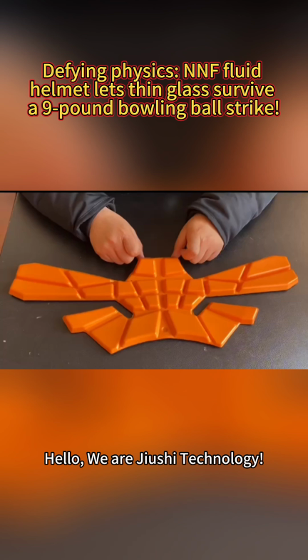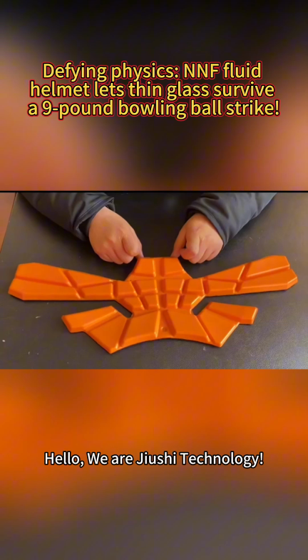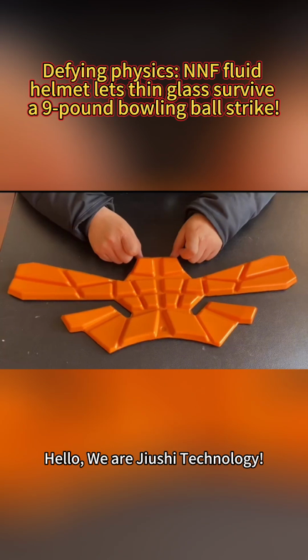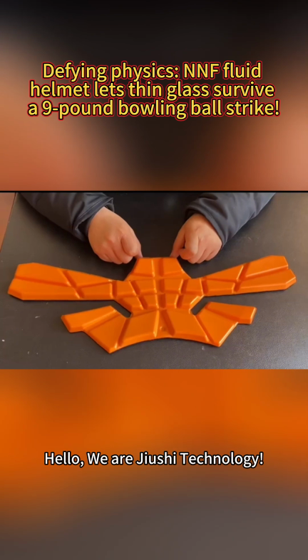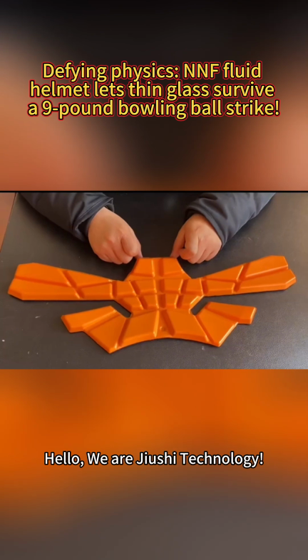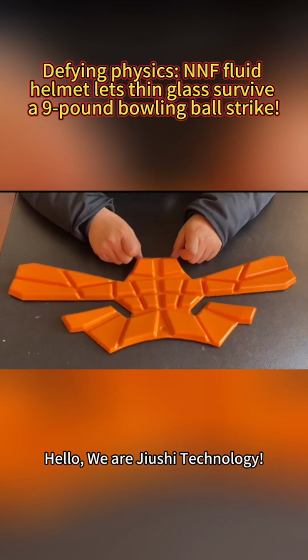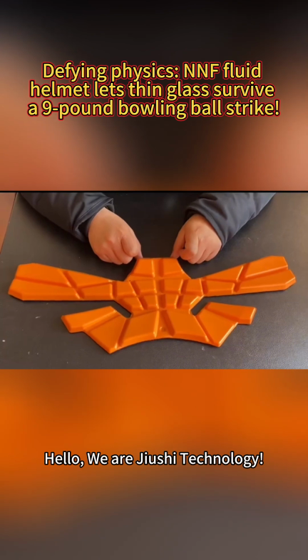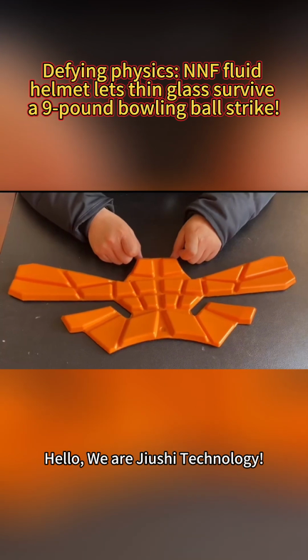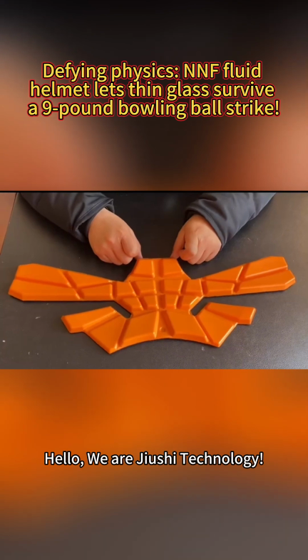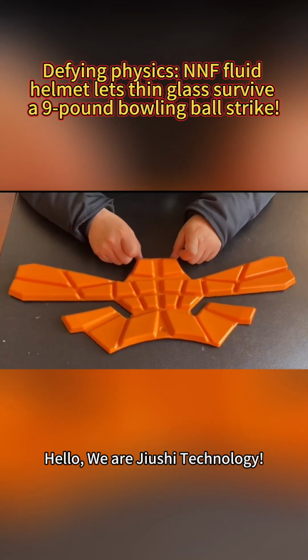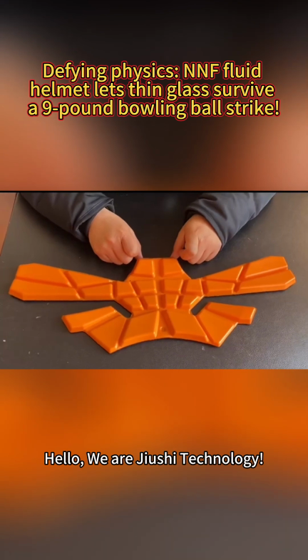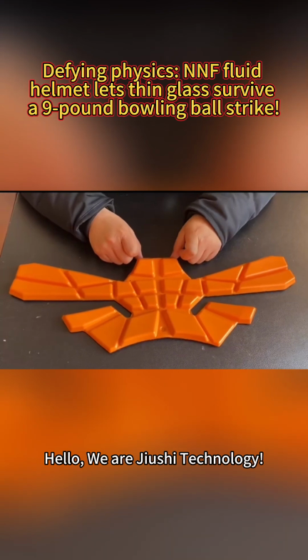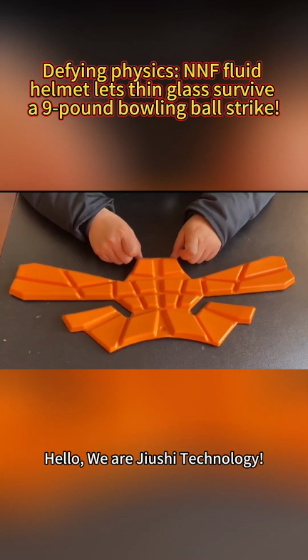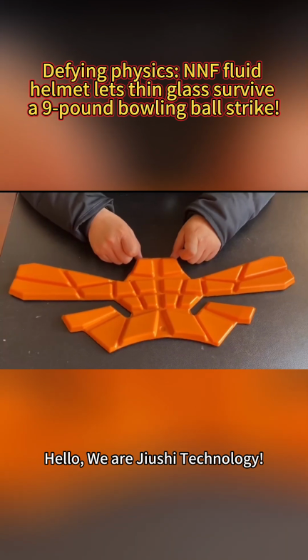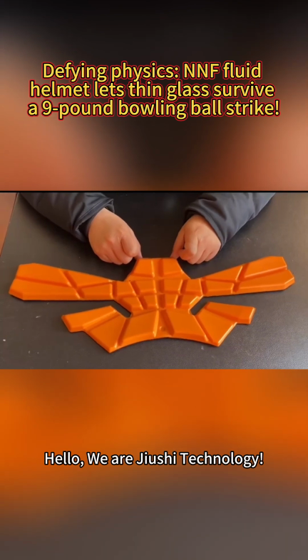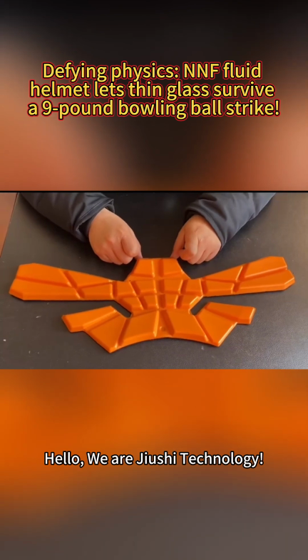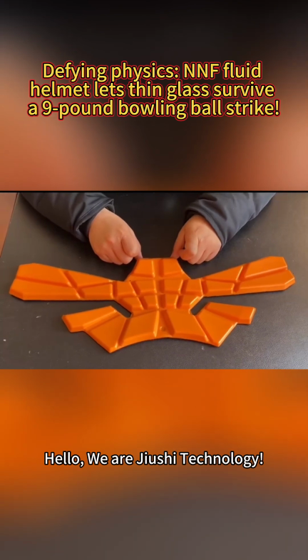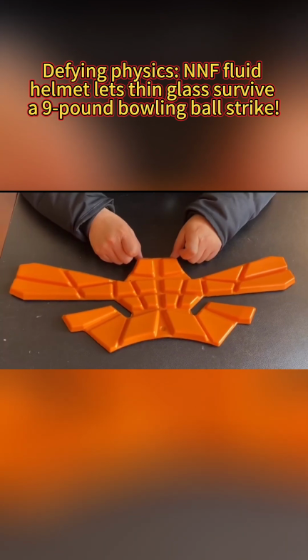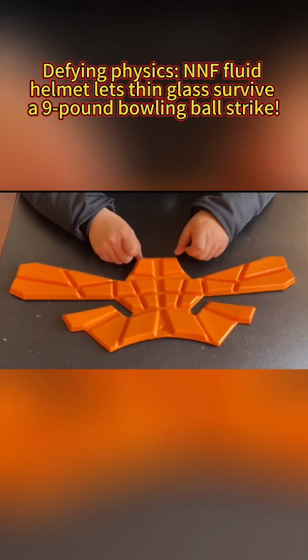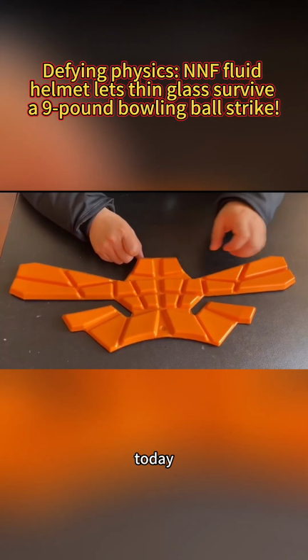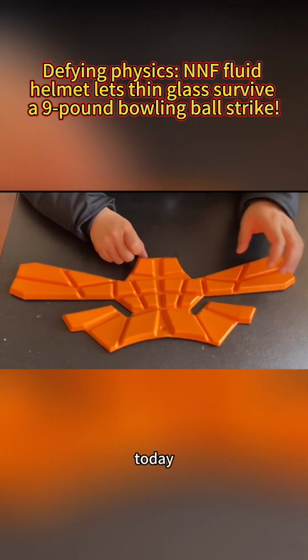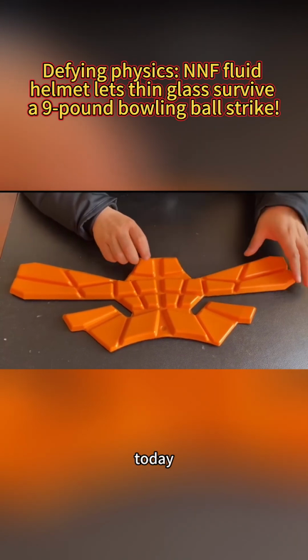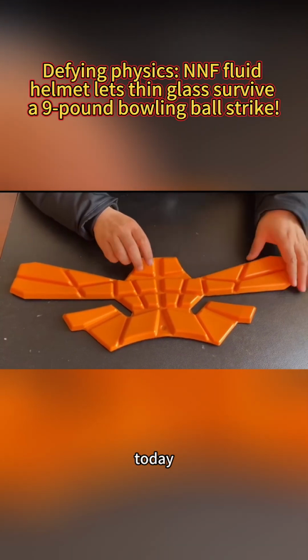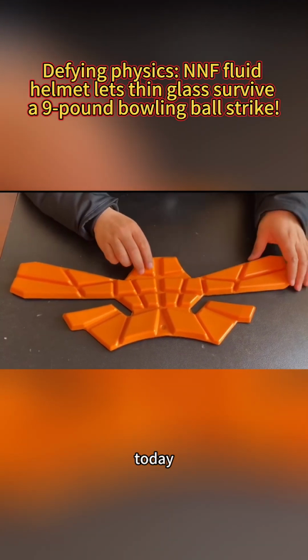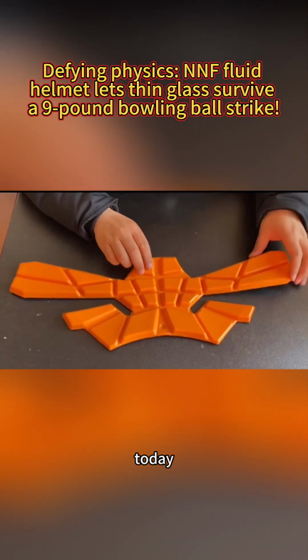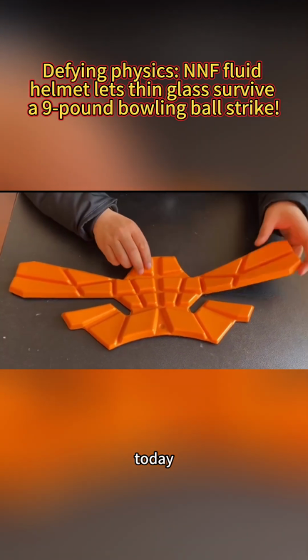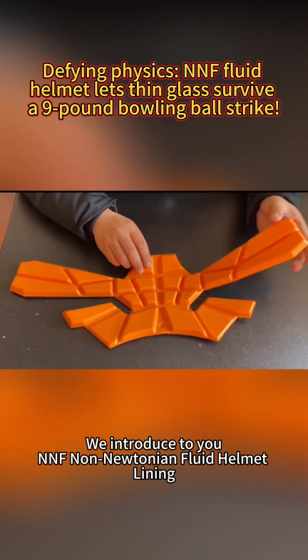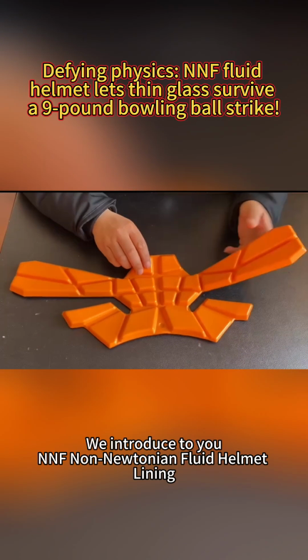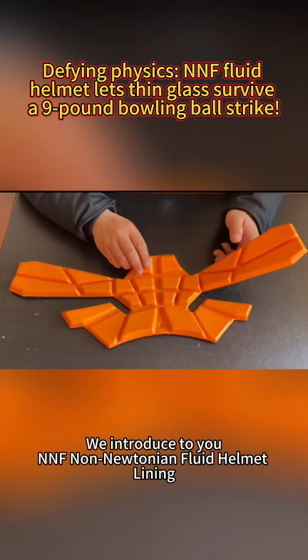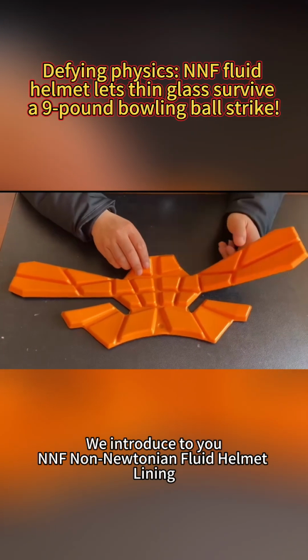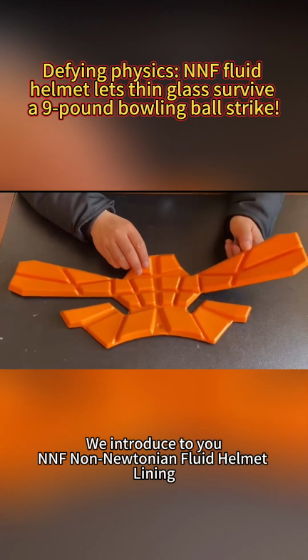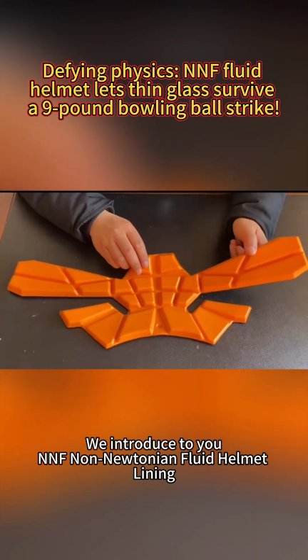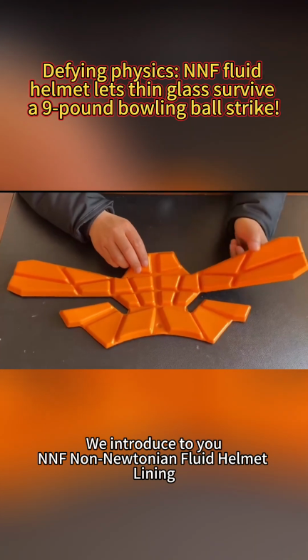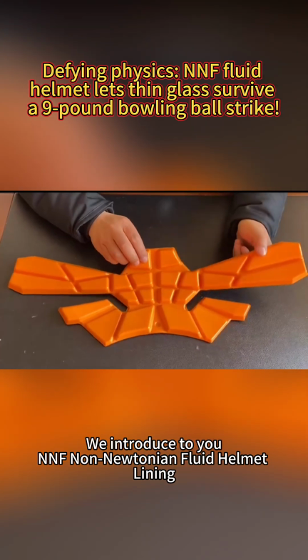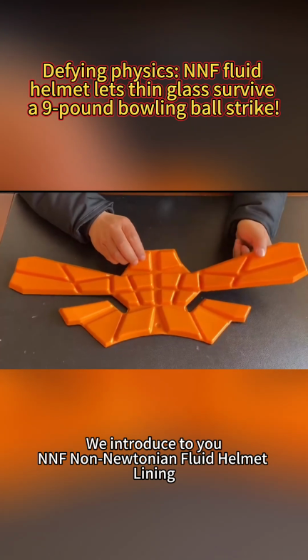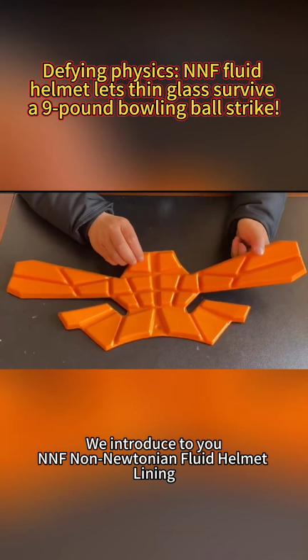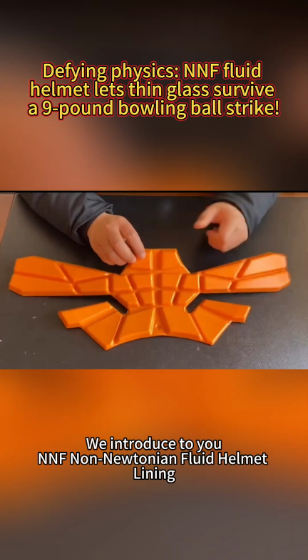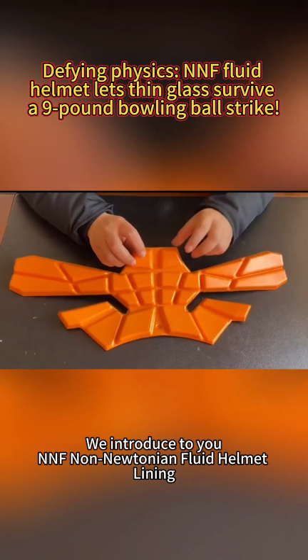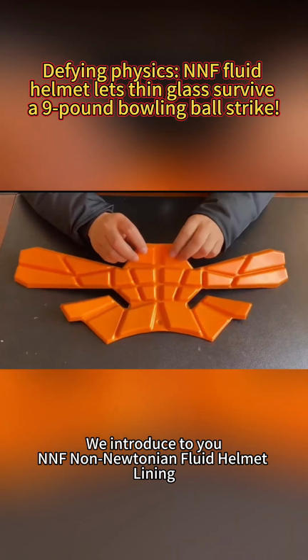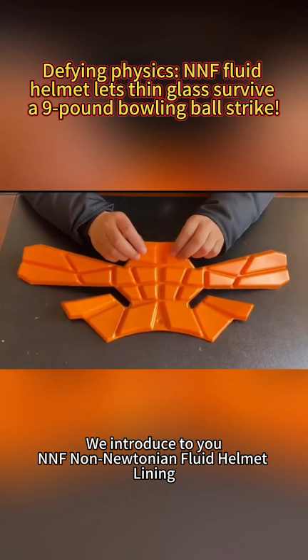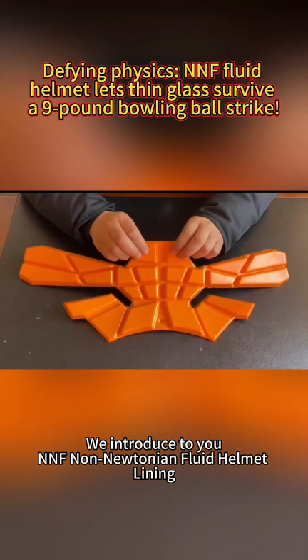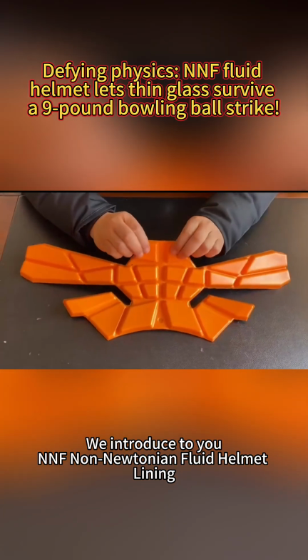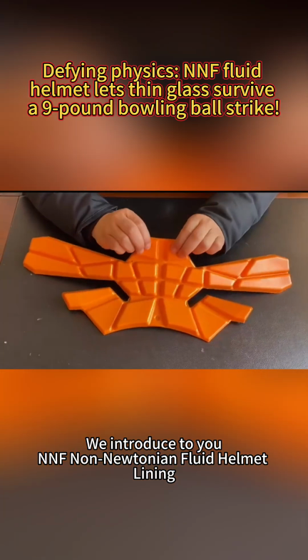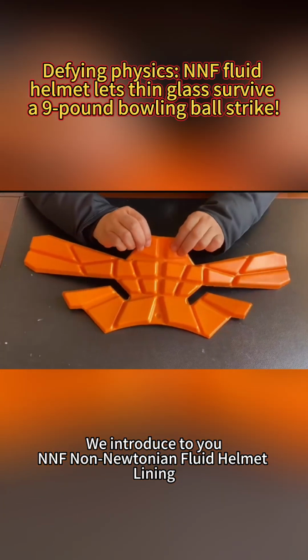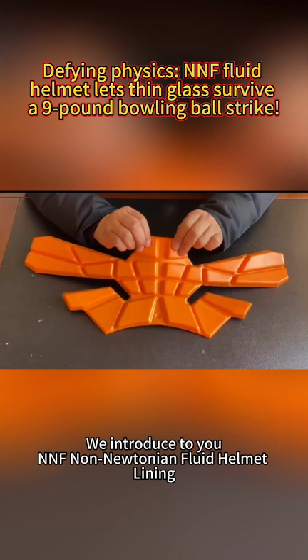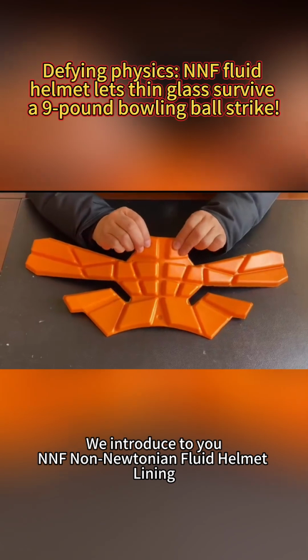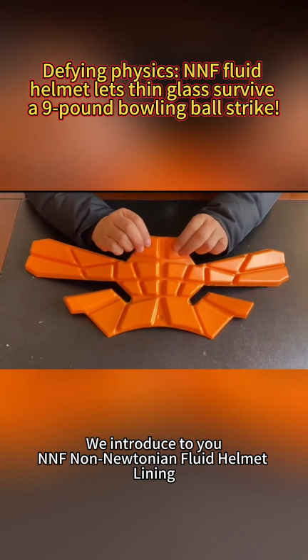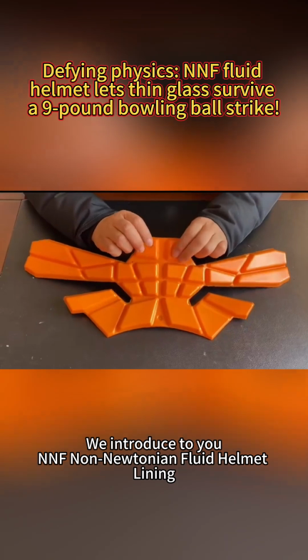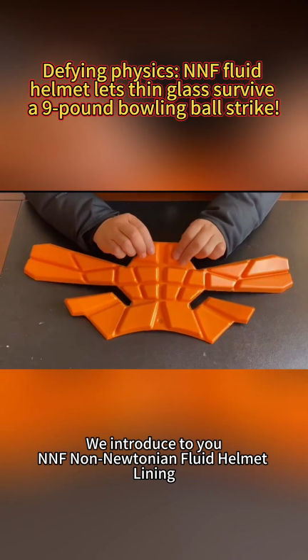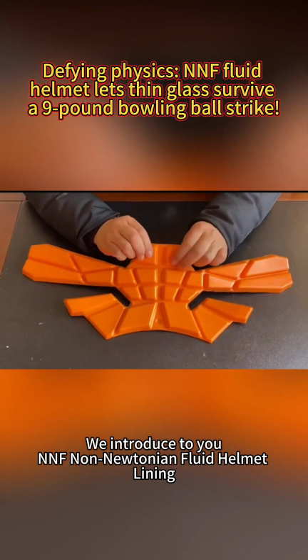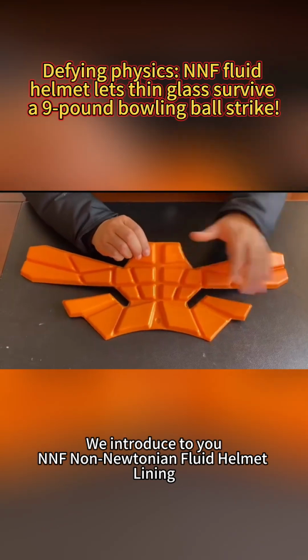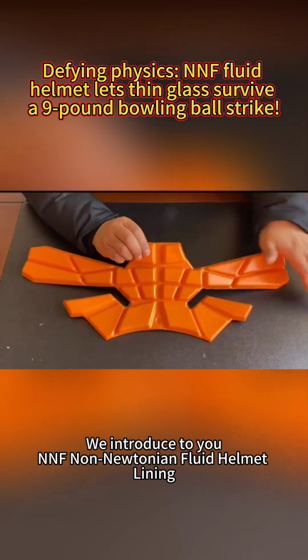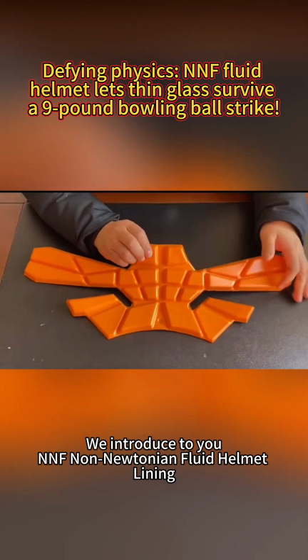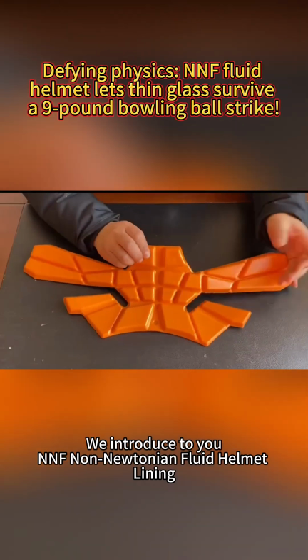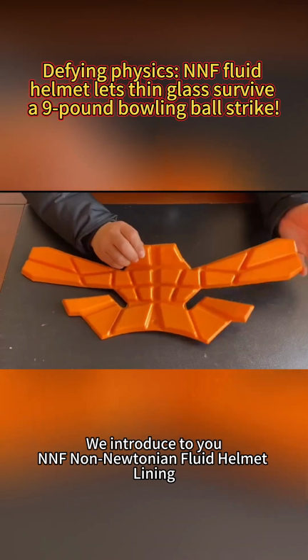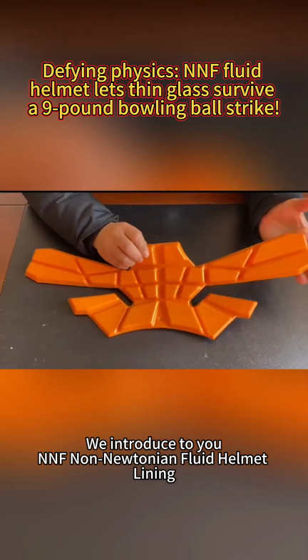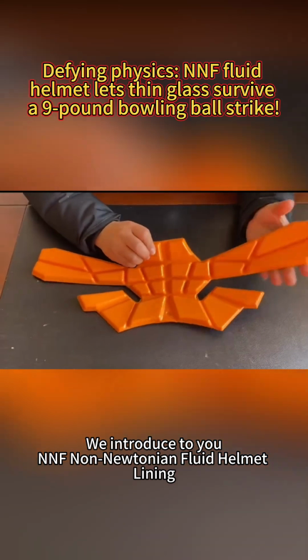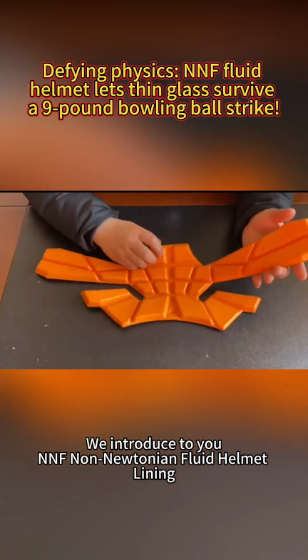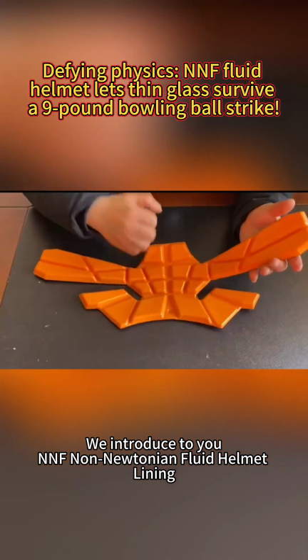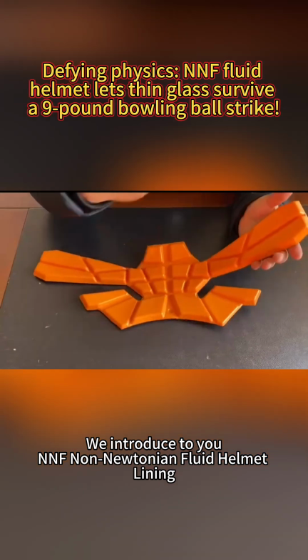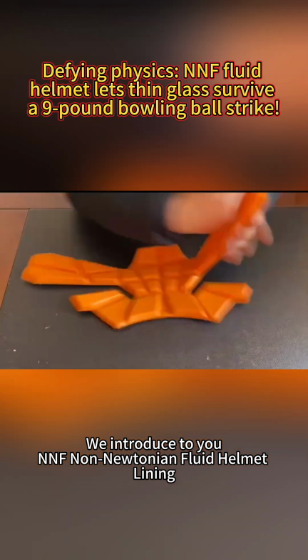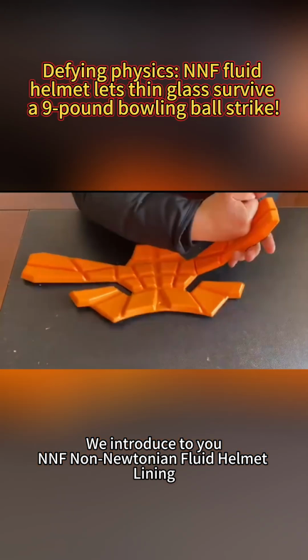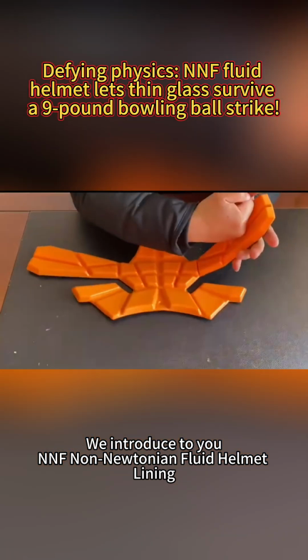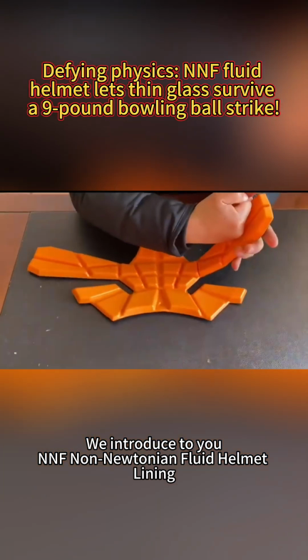Hello, we are Juicy Technology. Today, we introduce to you NENF Non-Newtonian Fluid Helmet Lining.